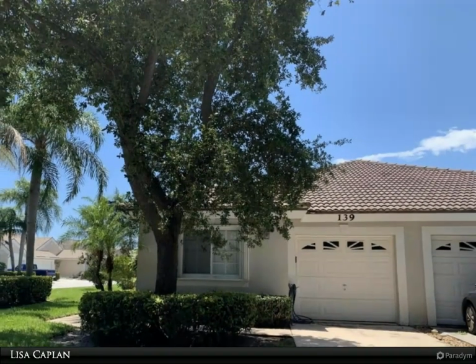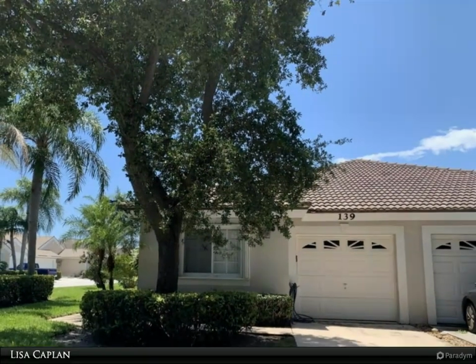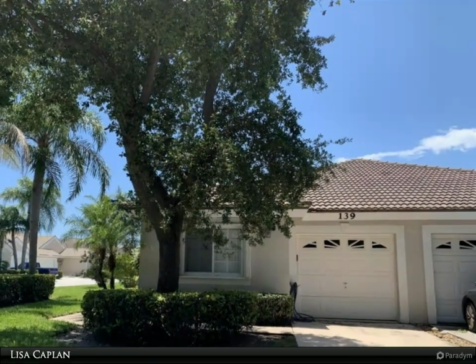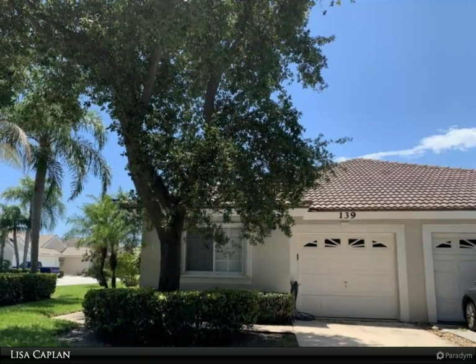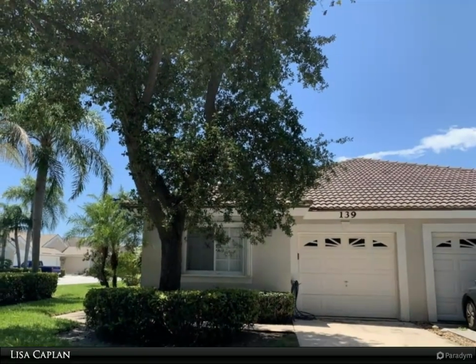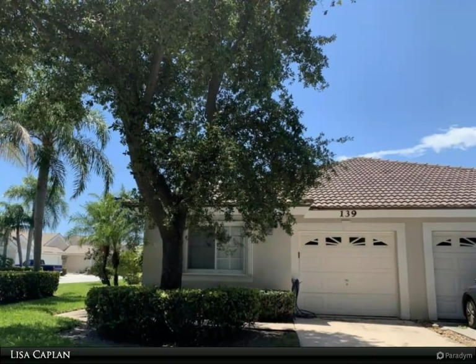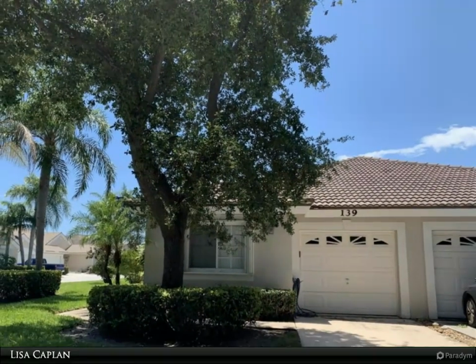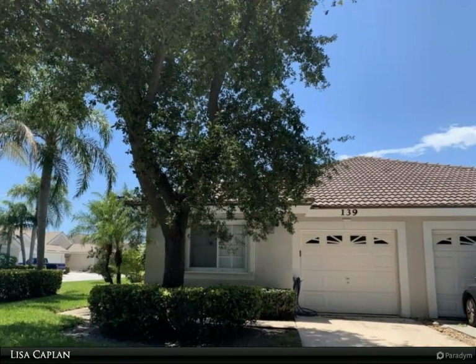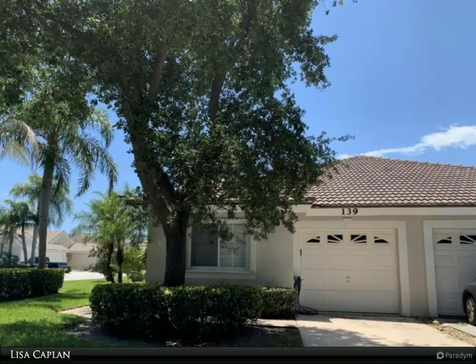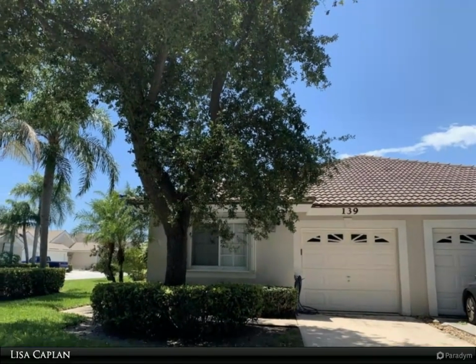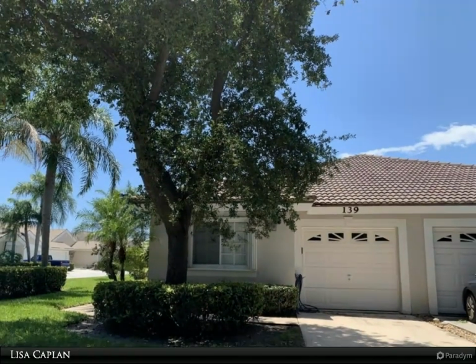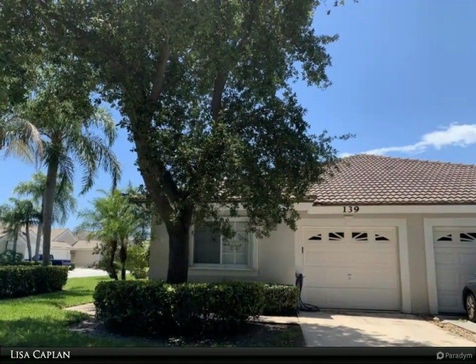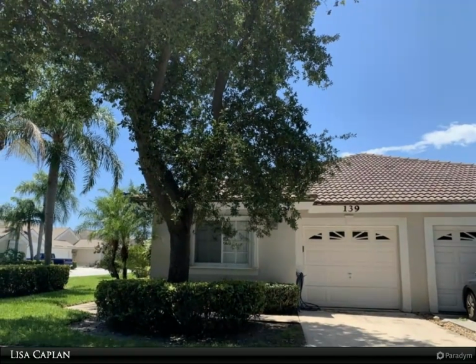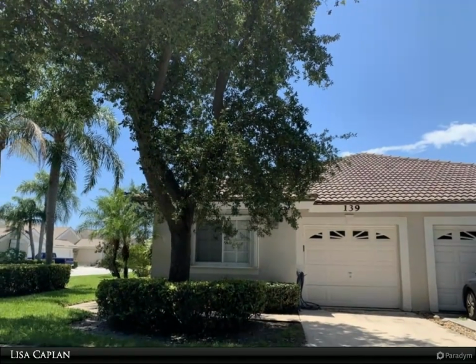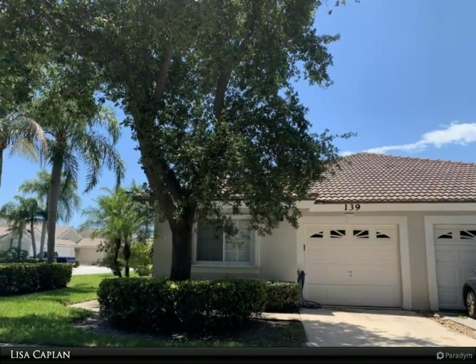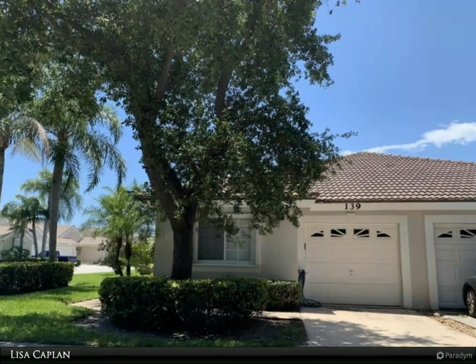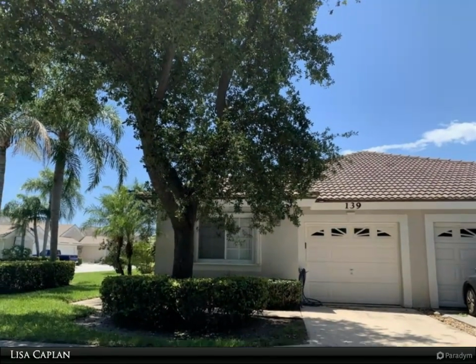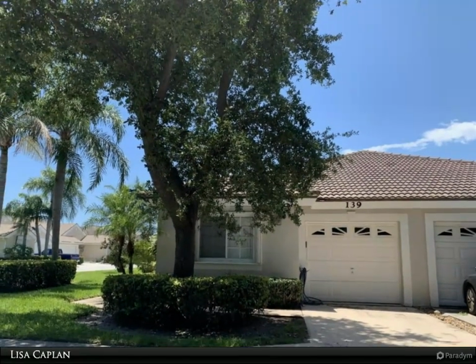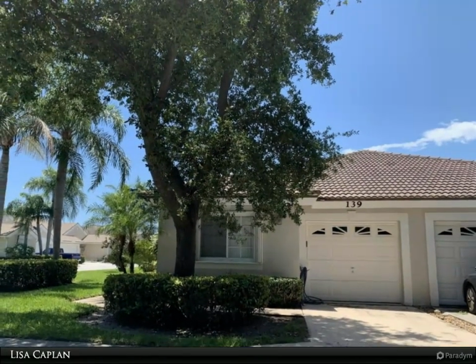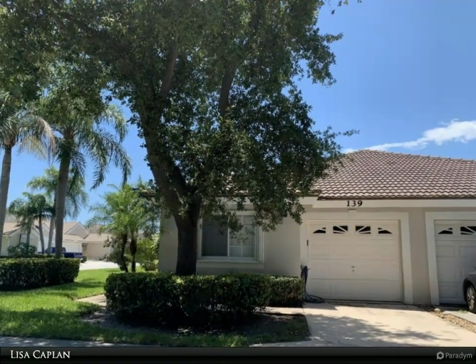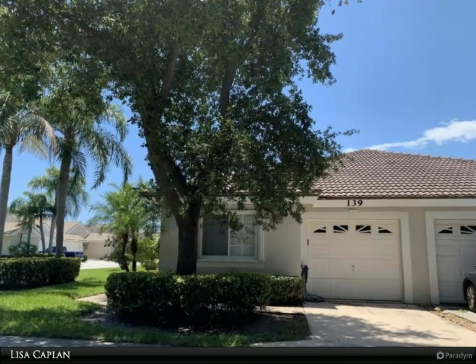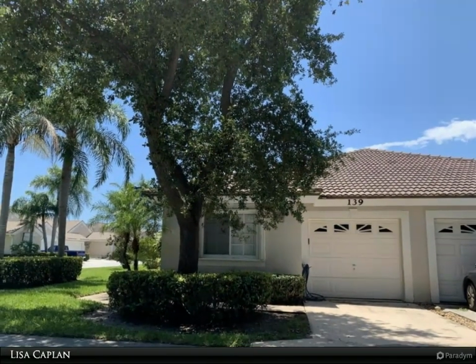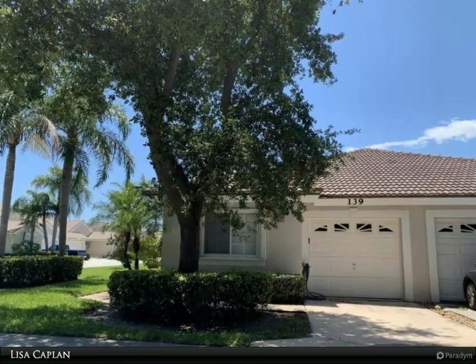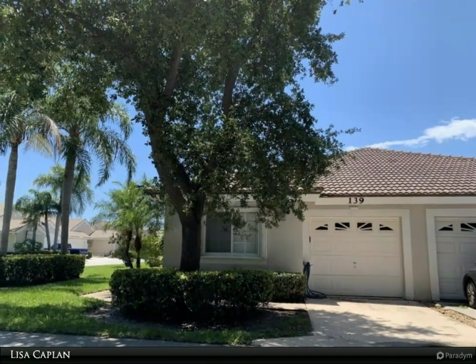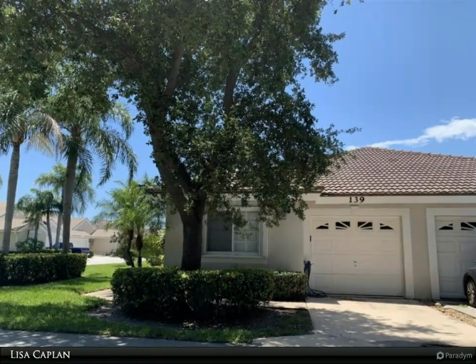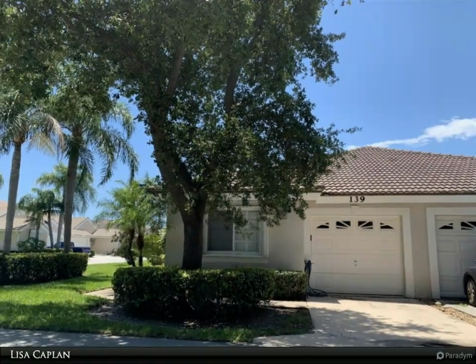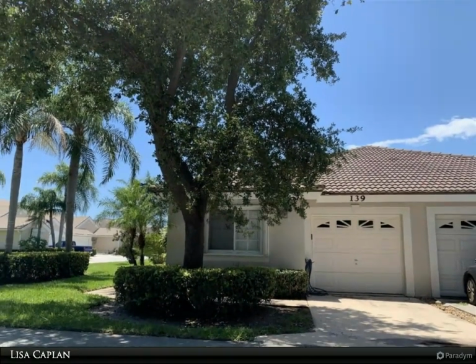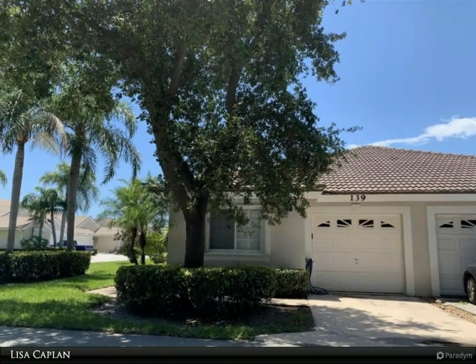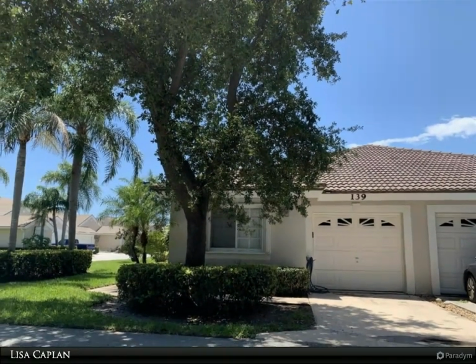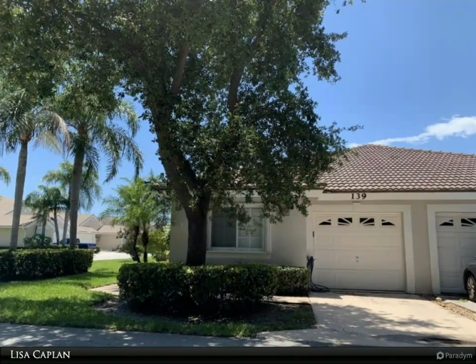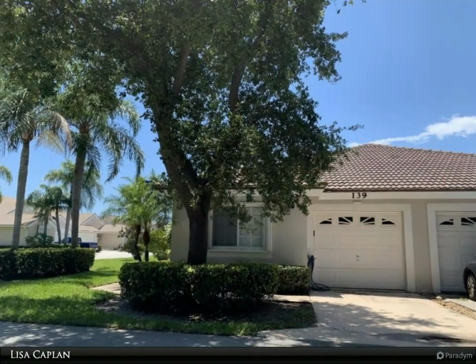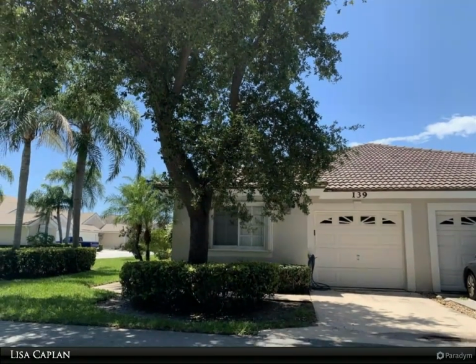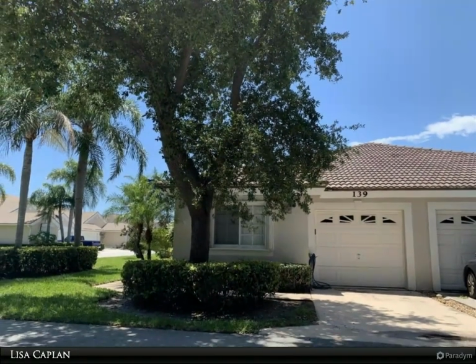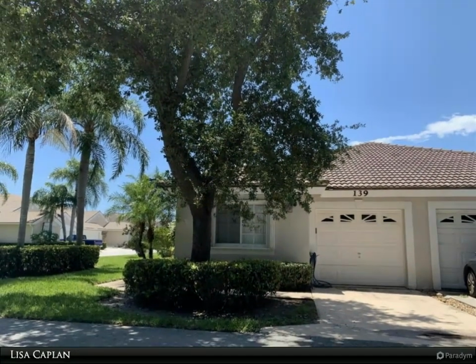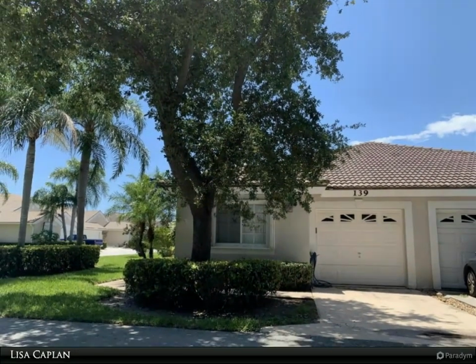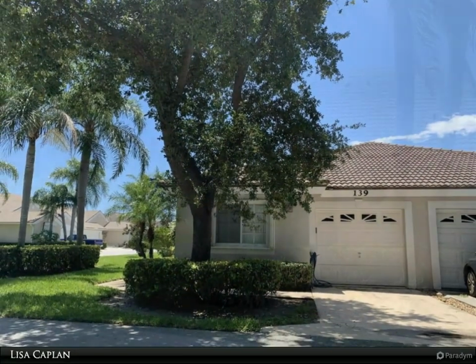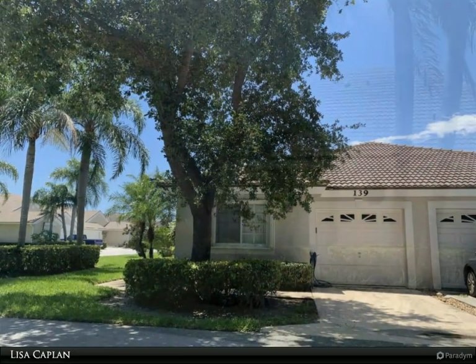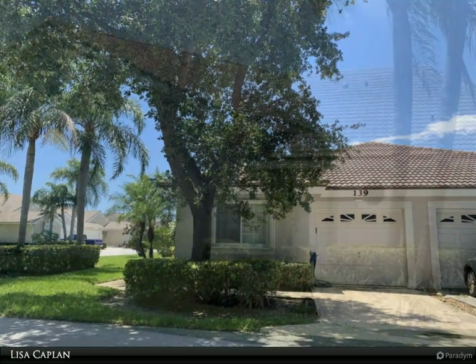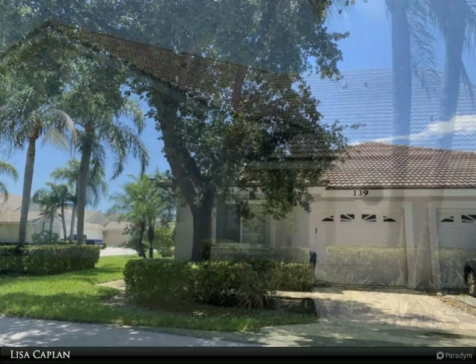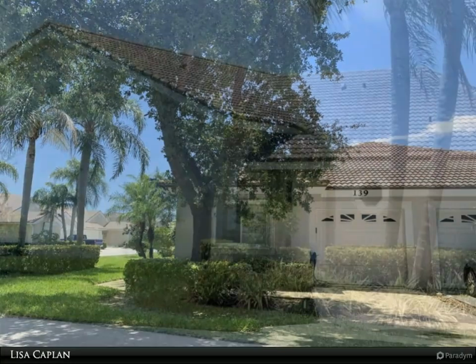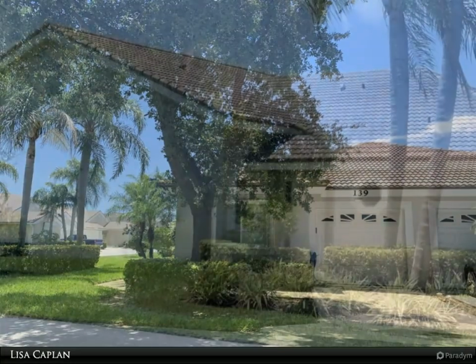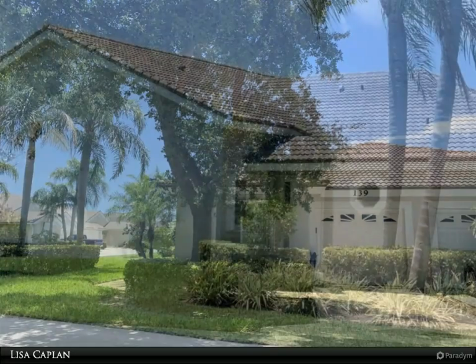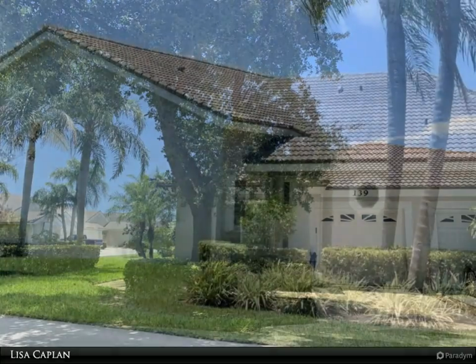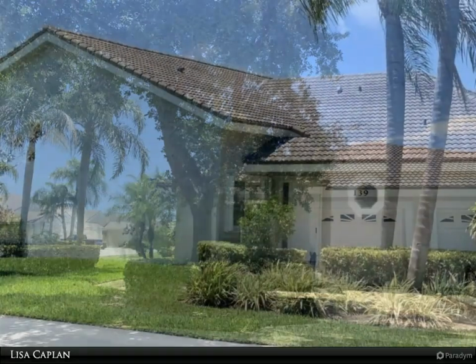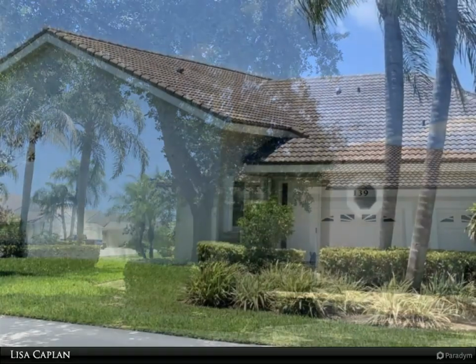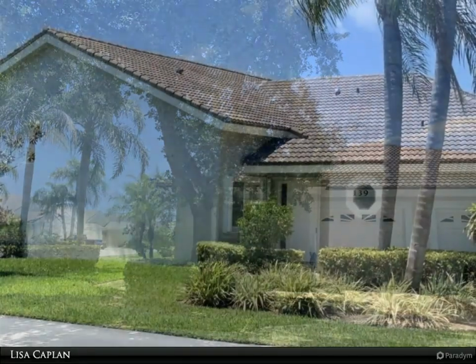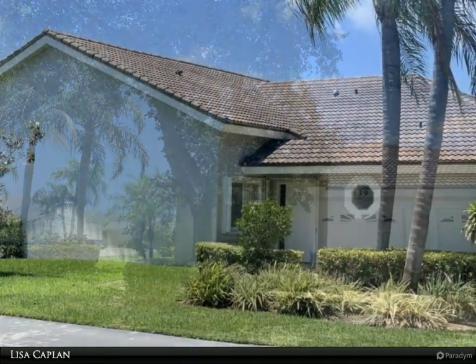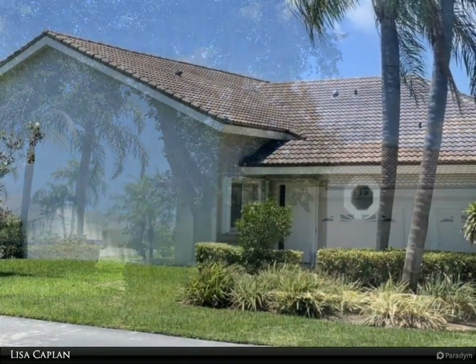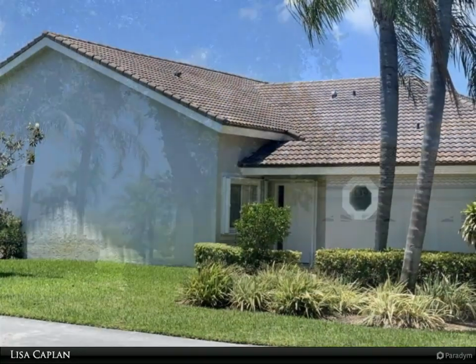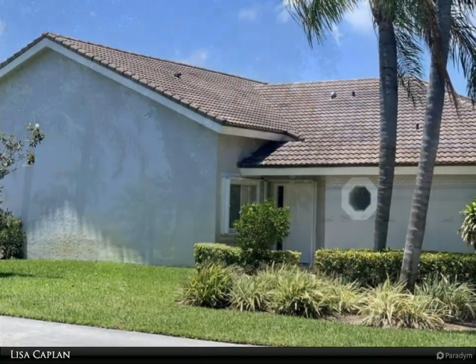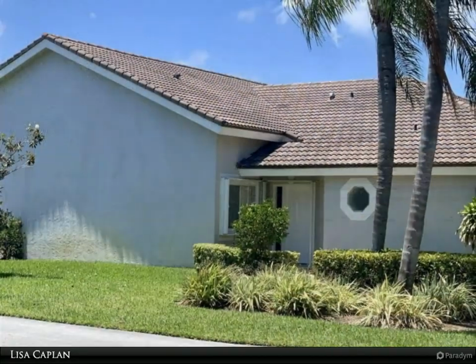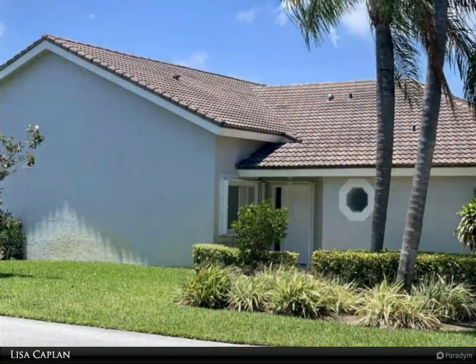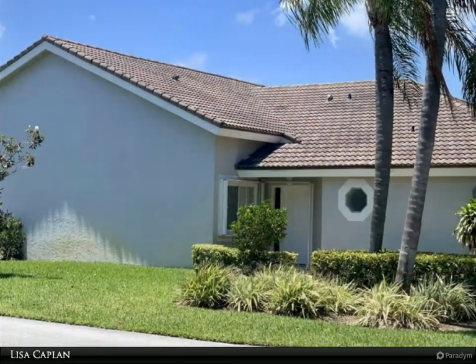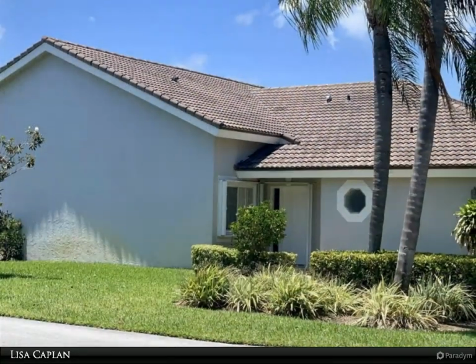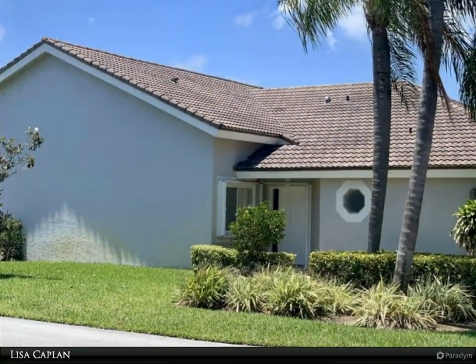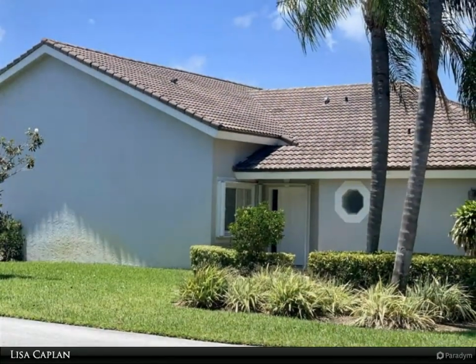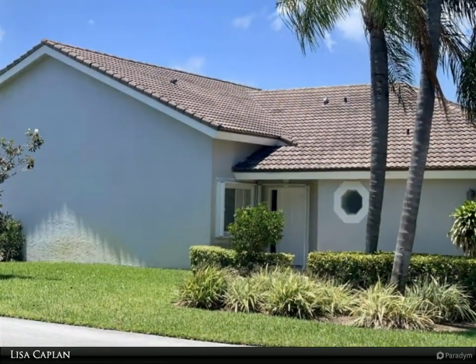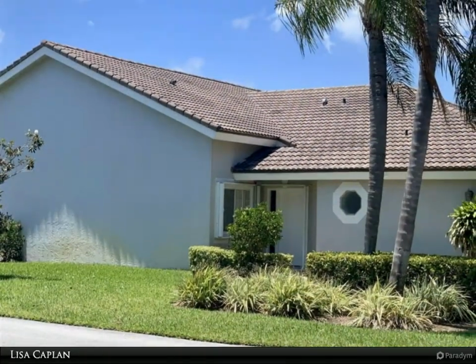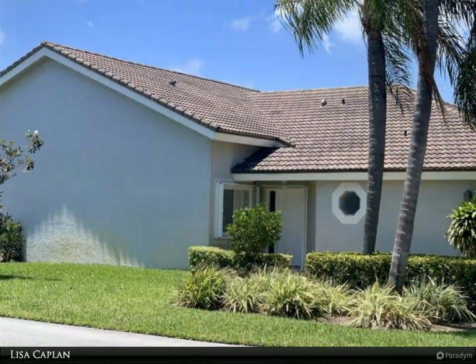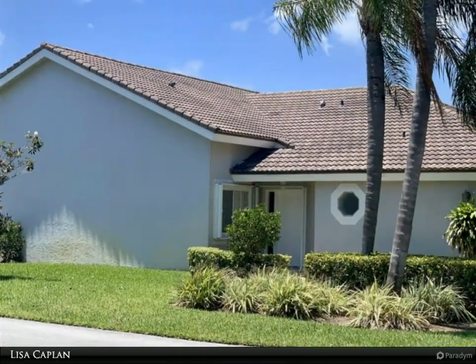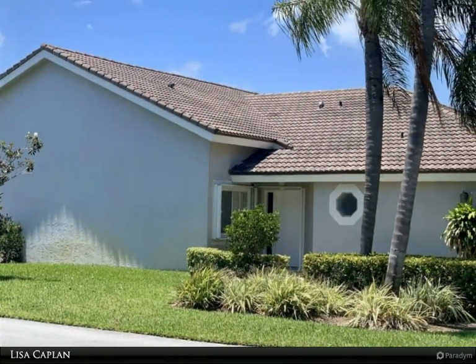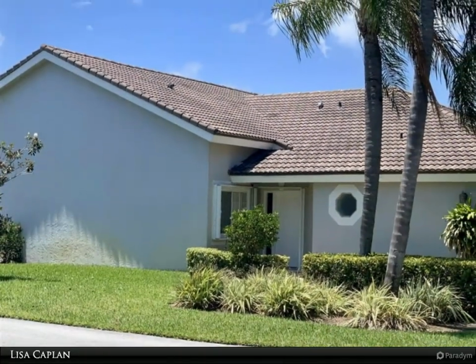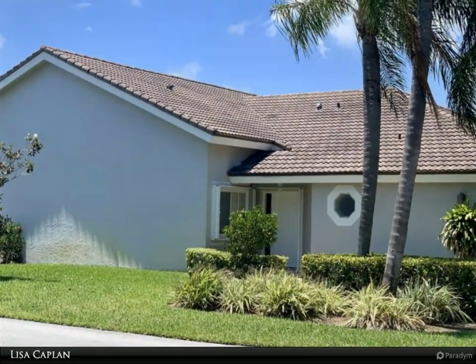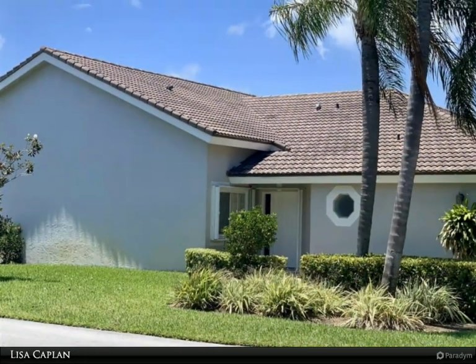Enjoy entertaining in this spacious kitchen, with granite countertops, kitchen island, and lots of cabinet space.